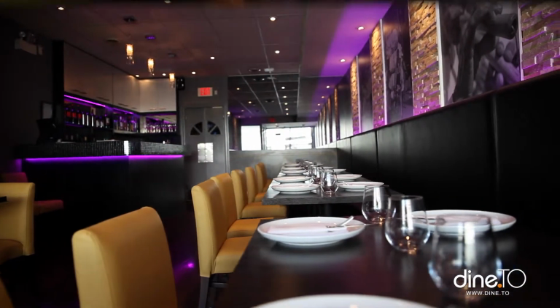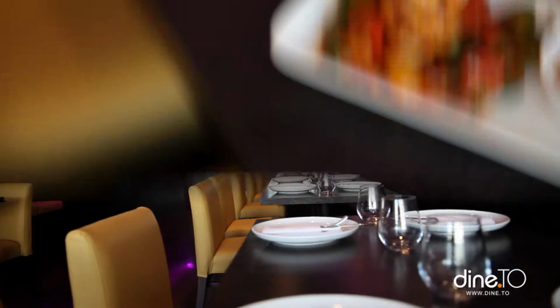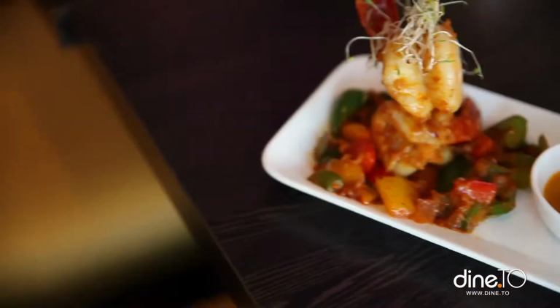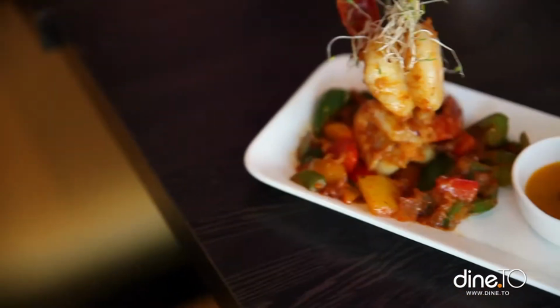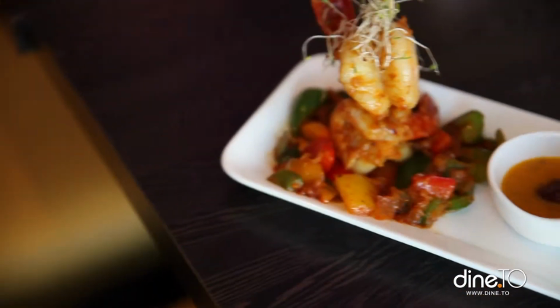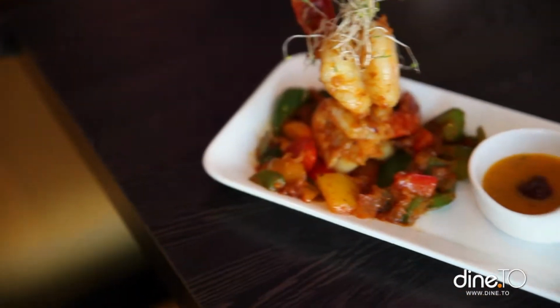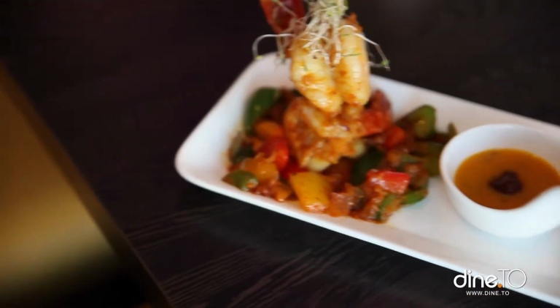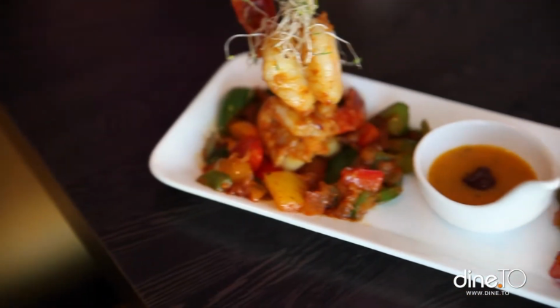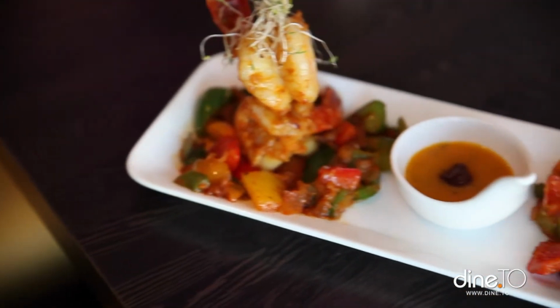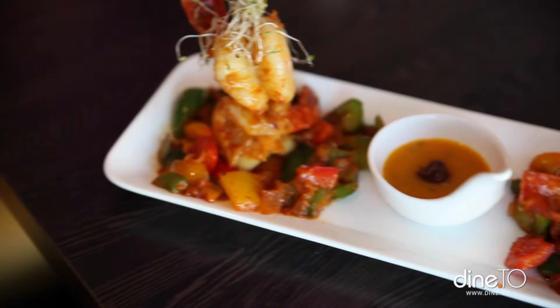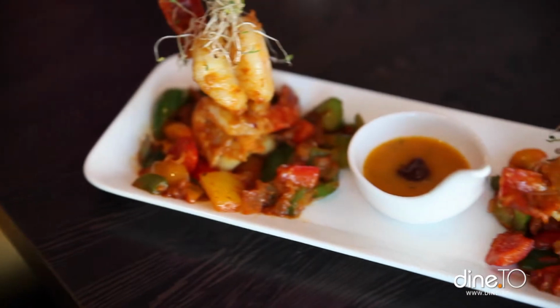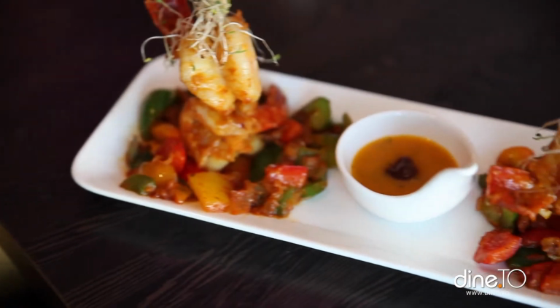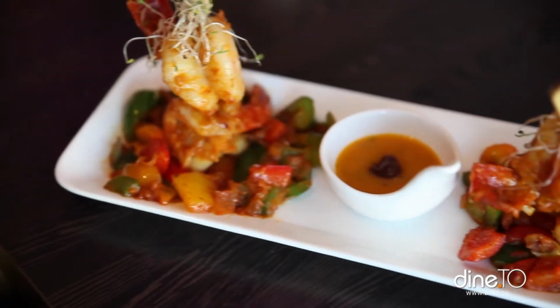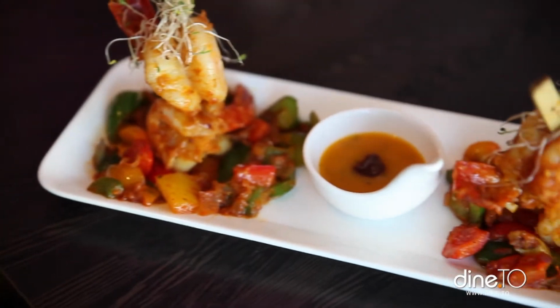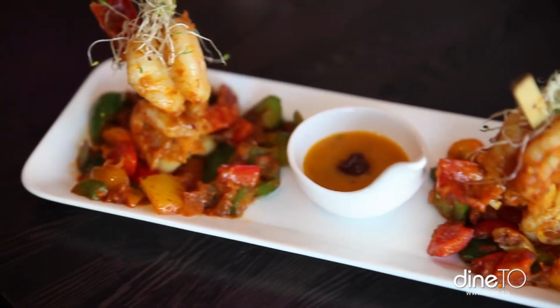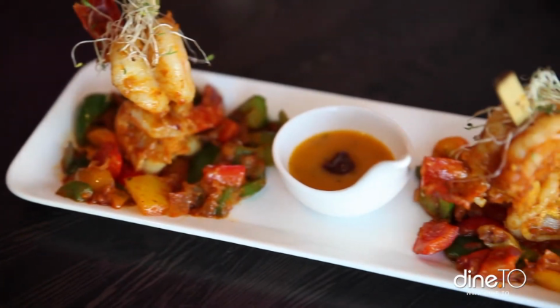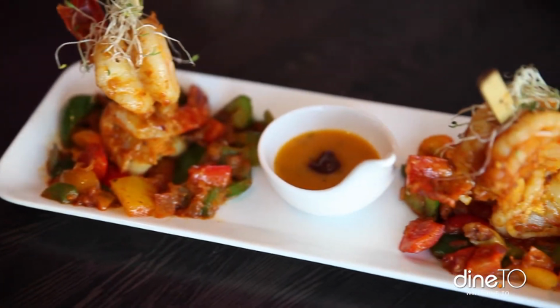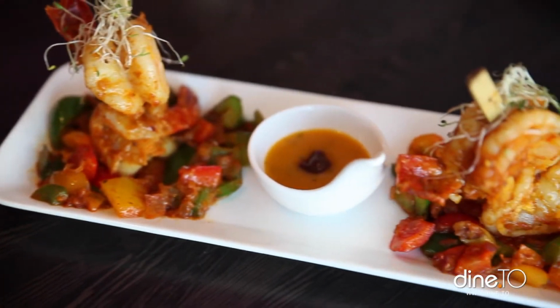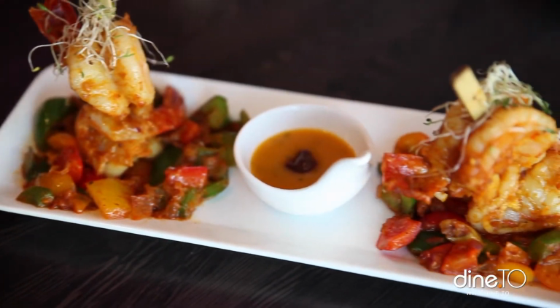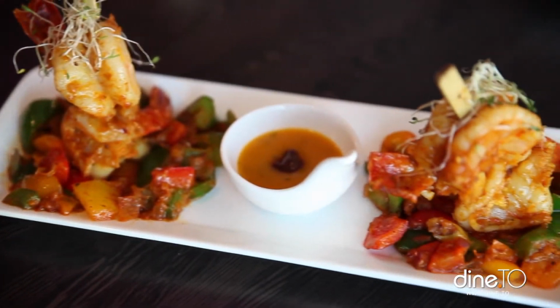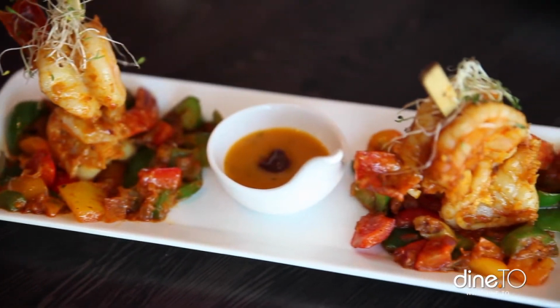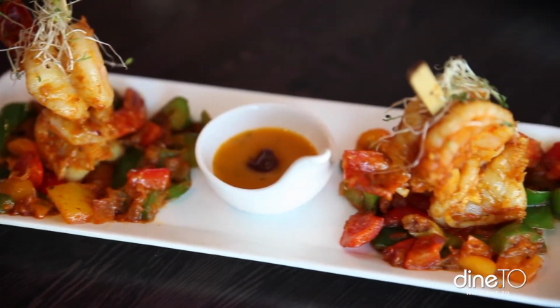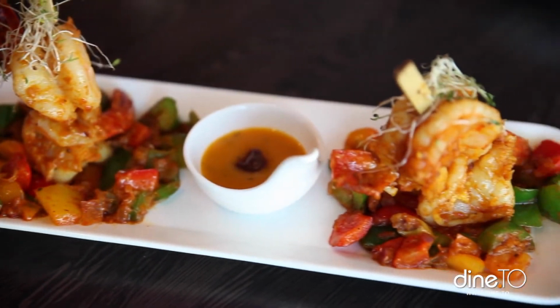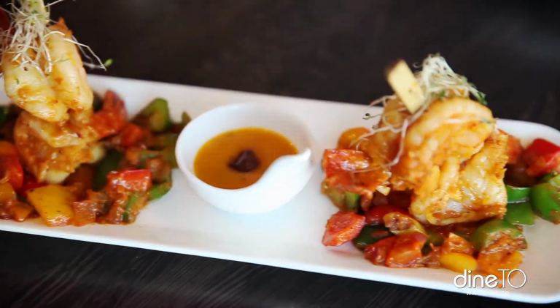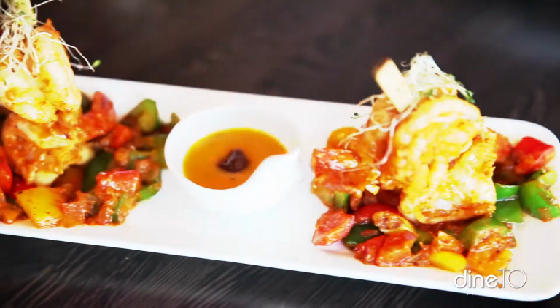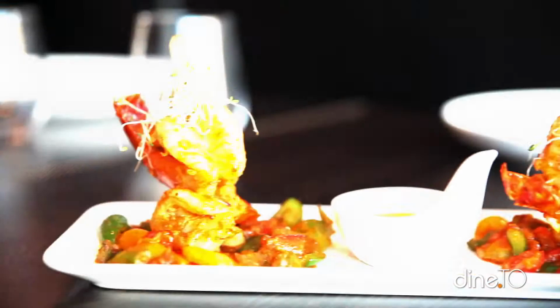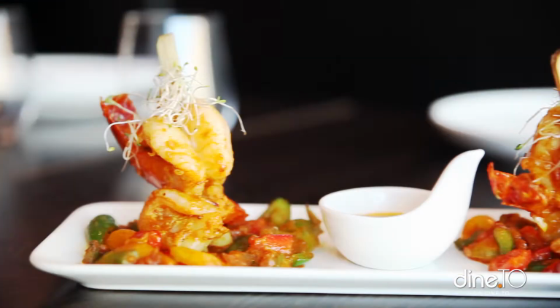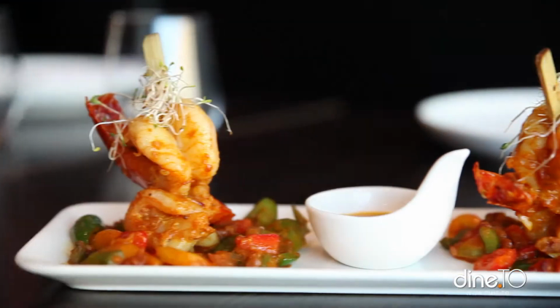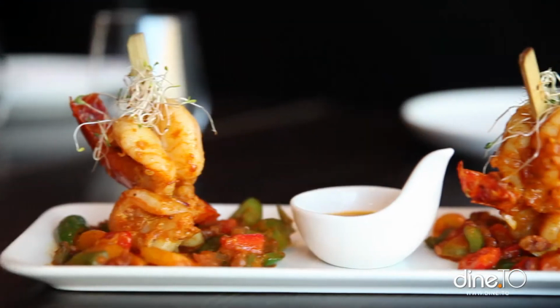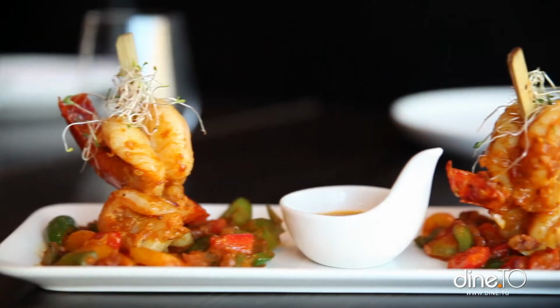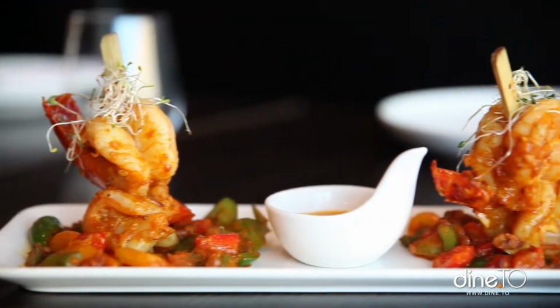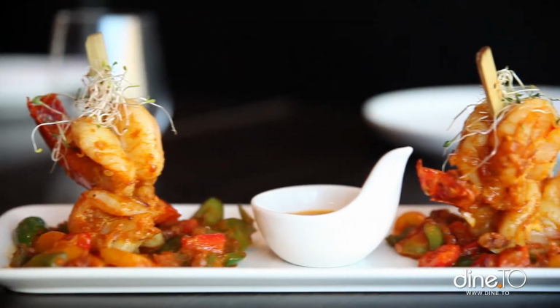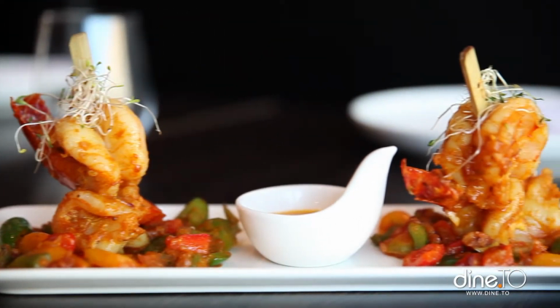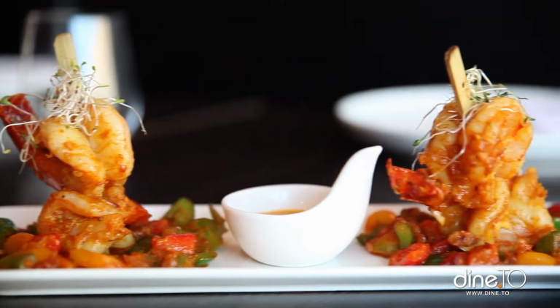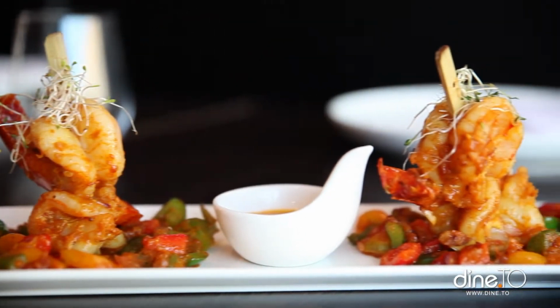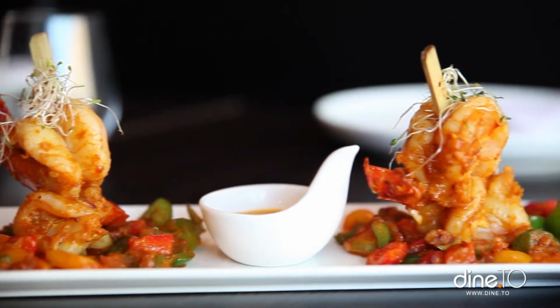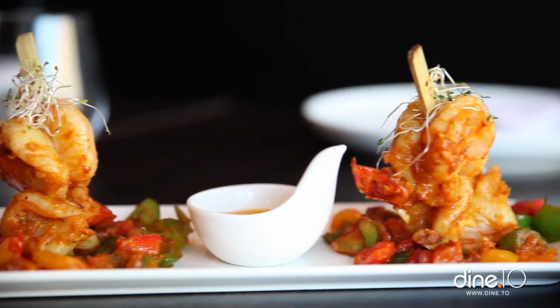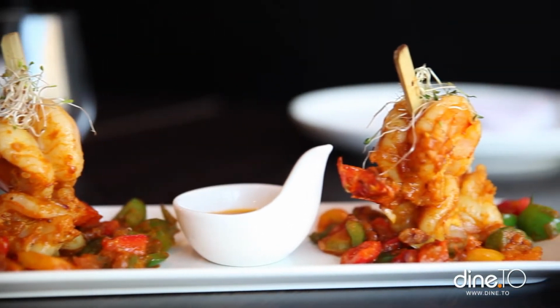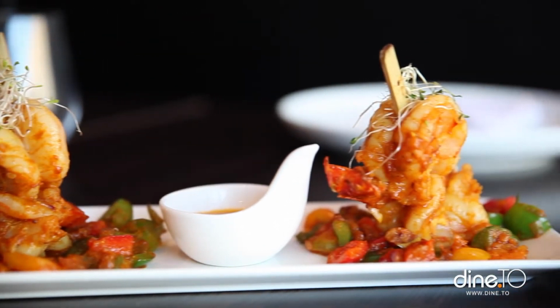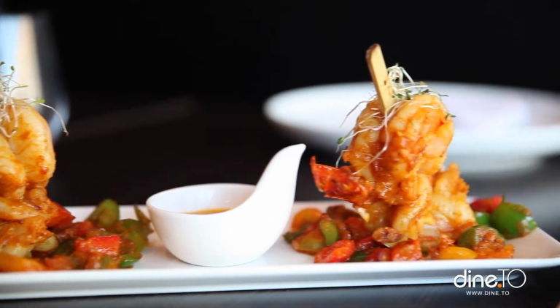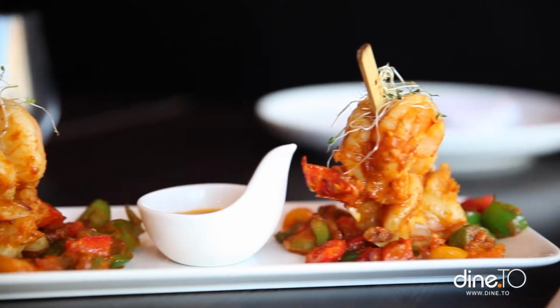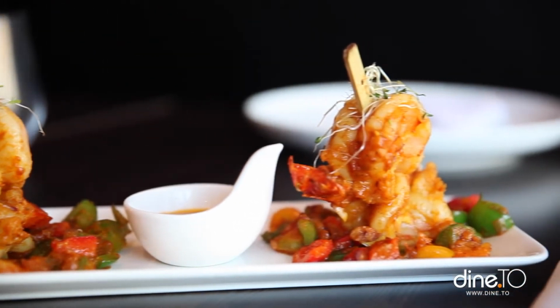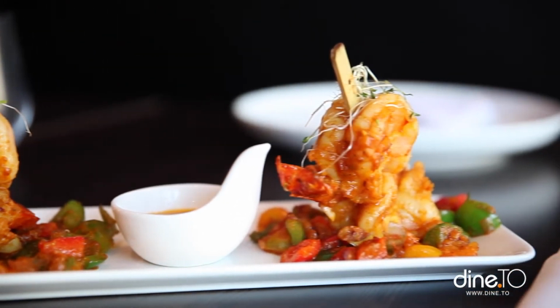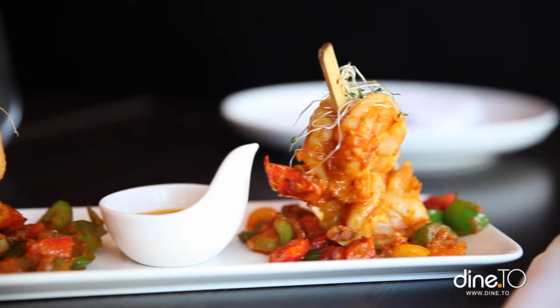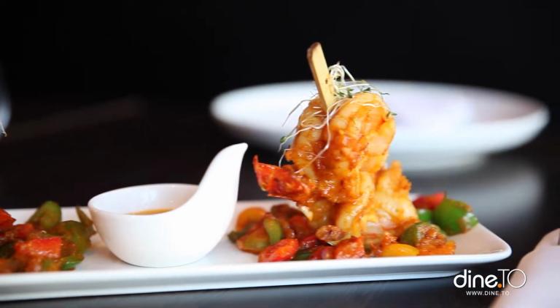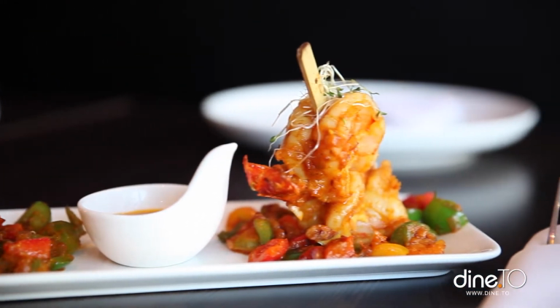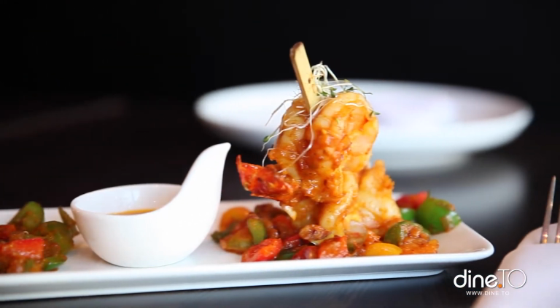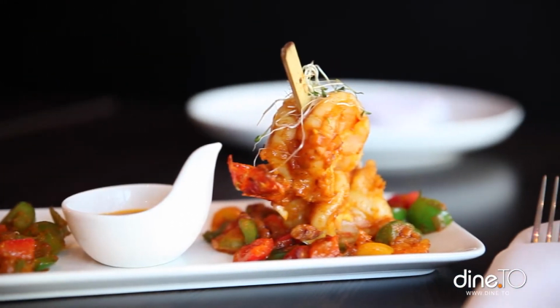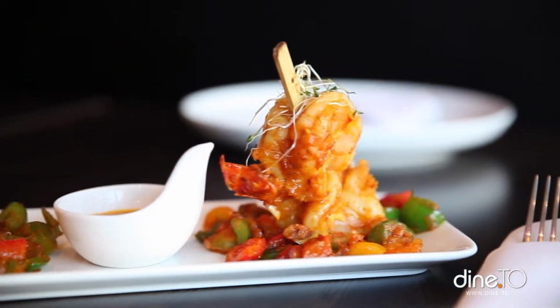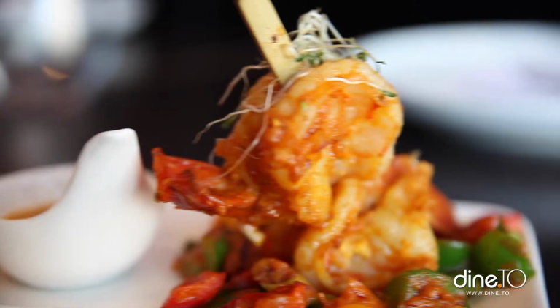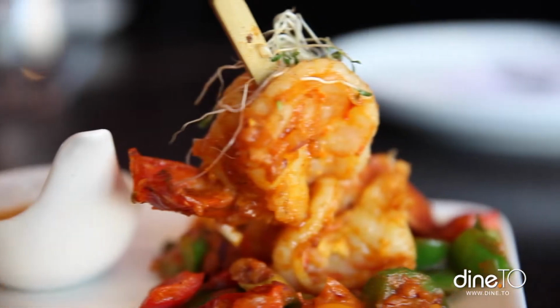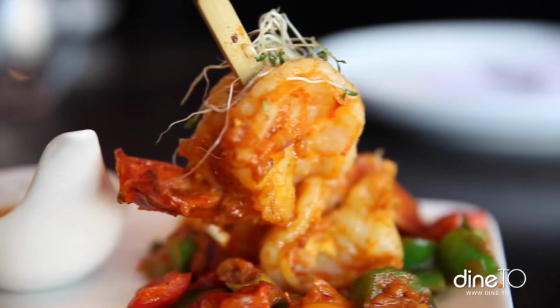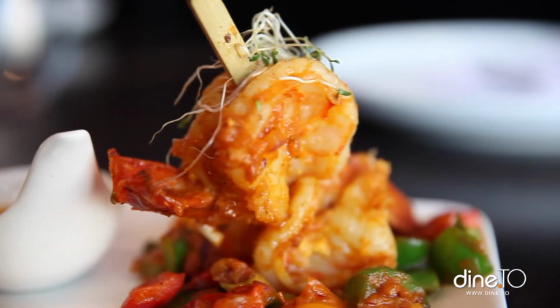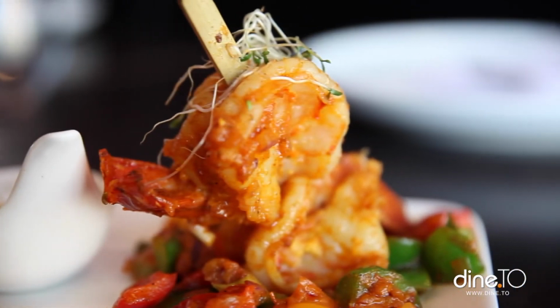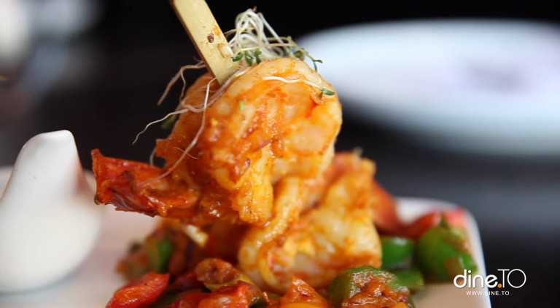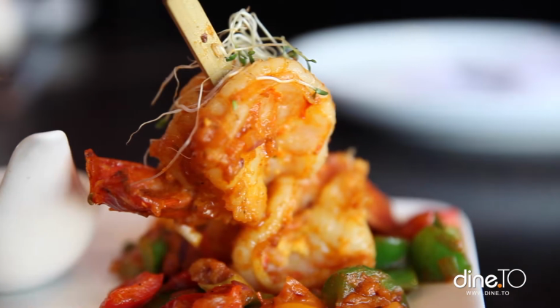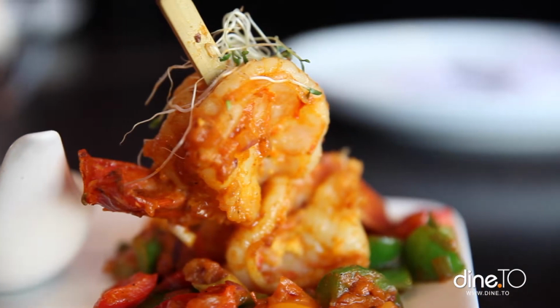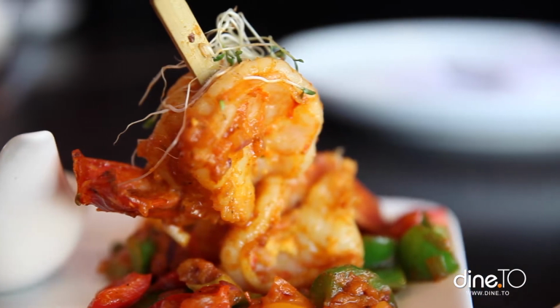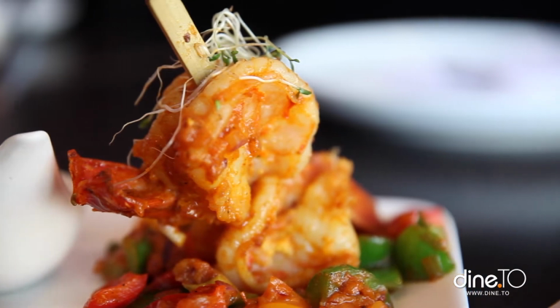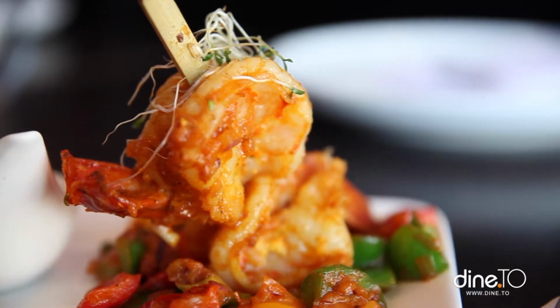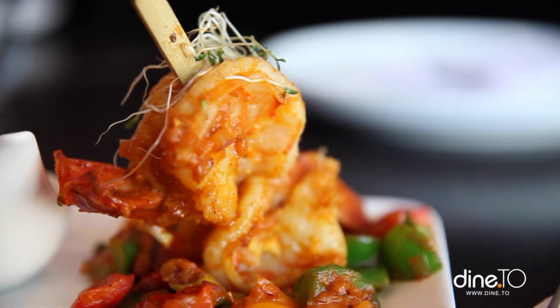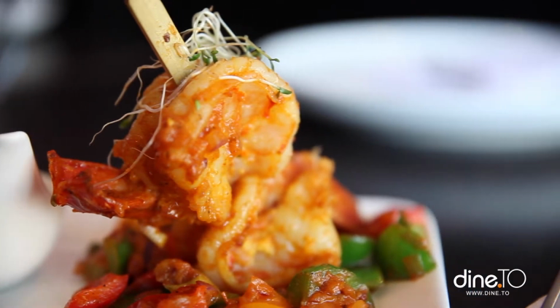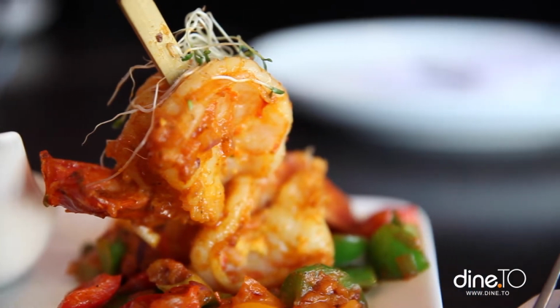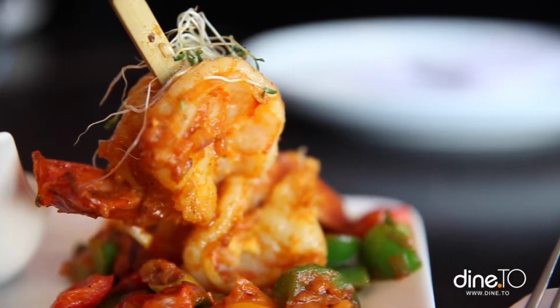This is one of our feature appetizers. It's jumbo prawns pan-seared in a sauce with mustard seed, curry leaf, and bell peppers.